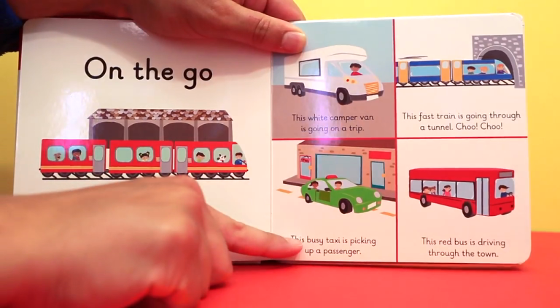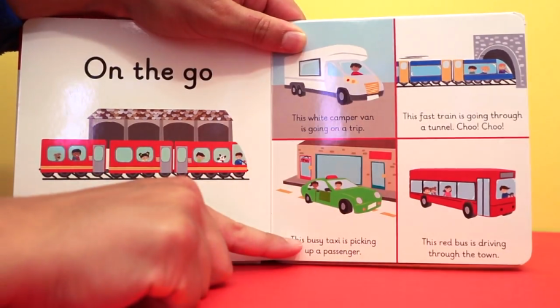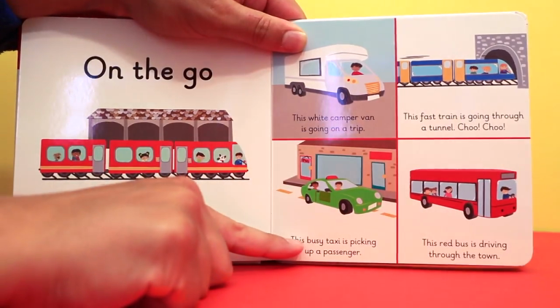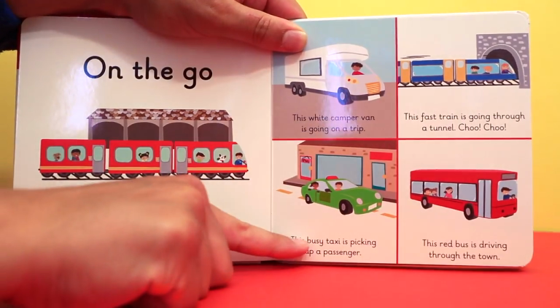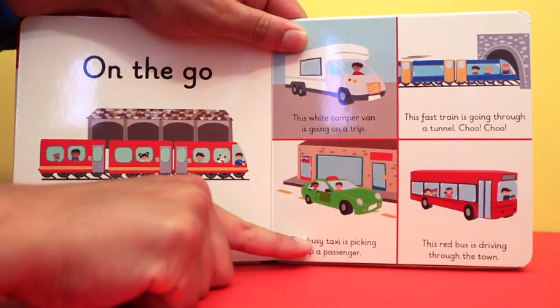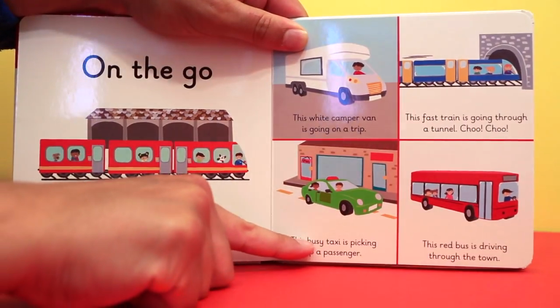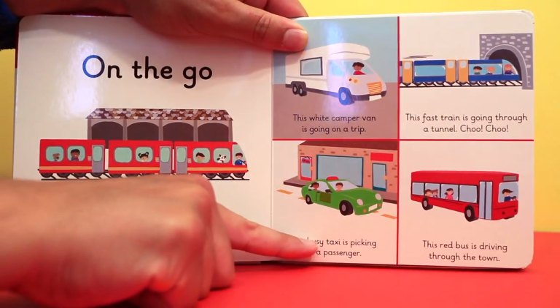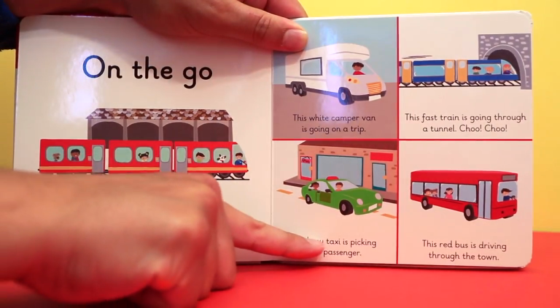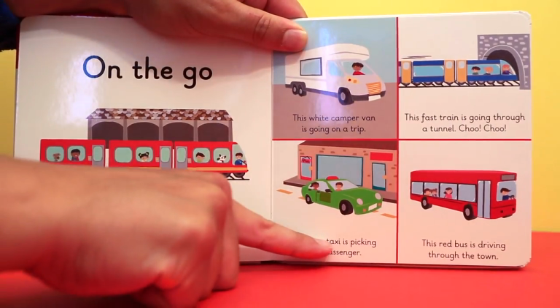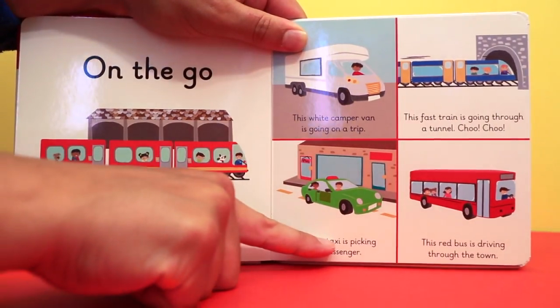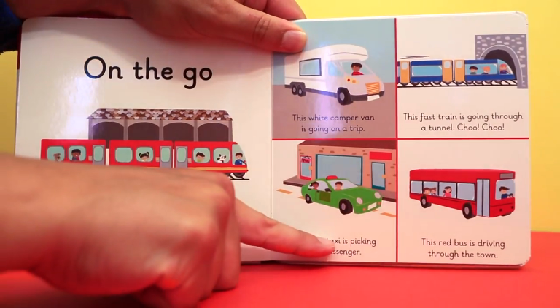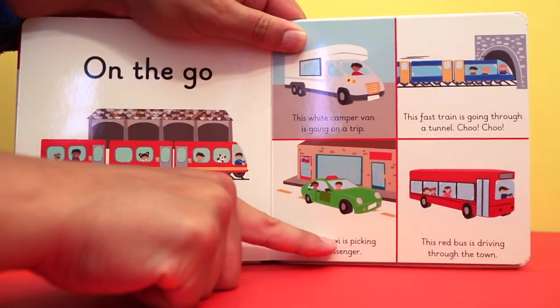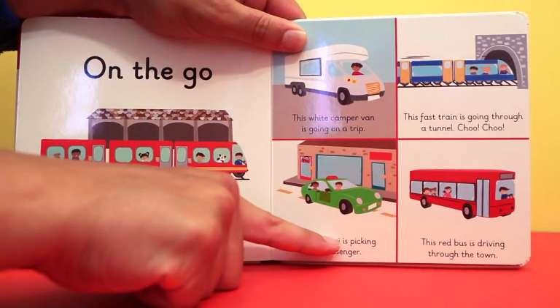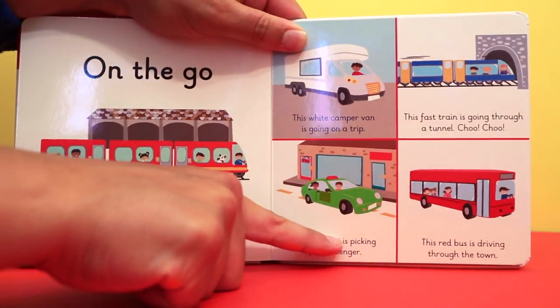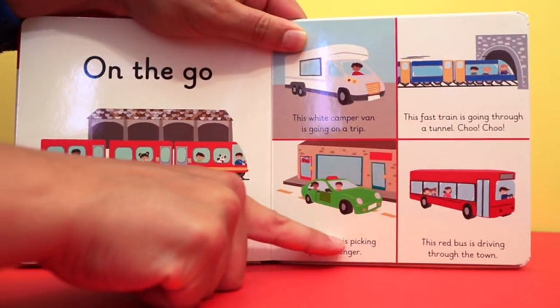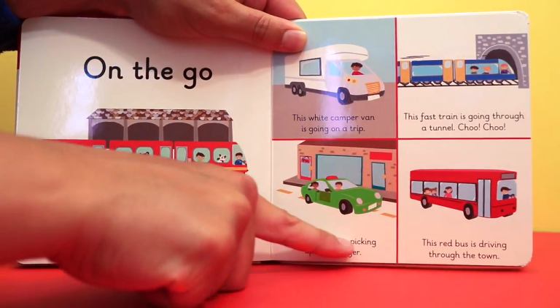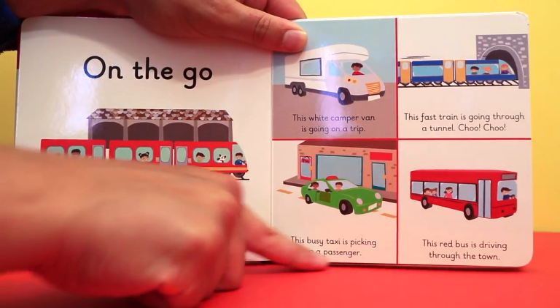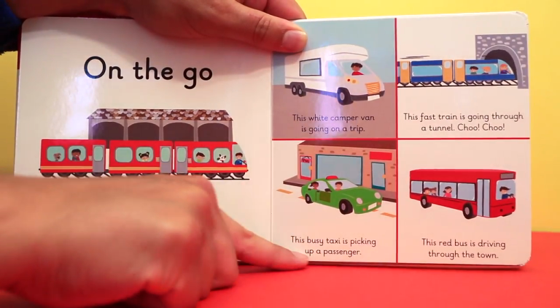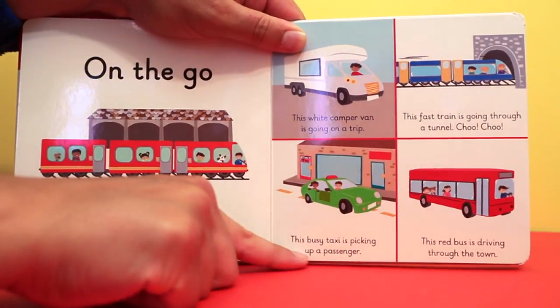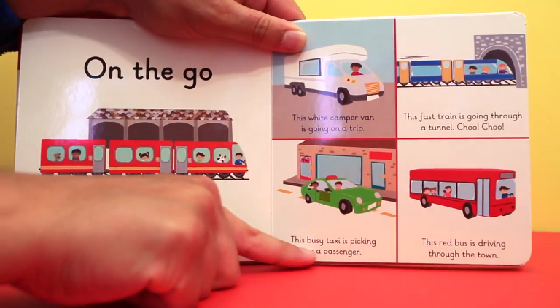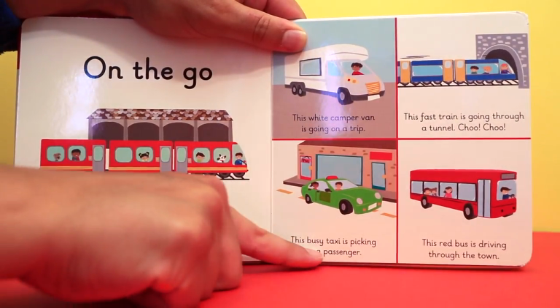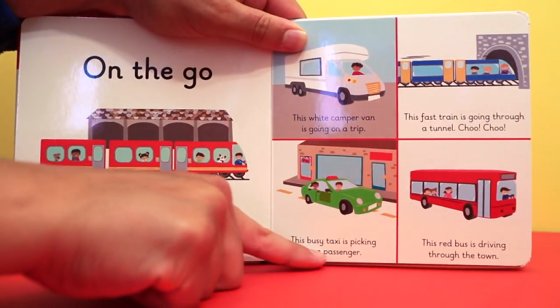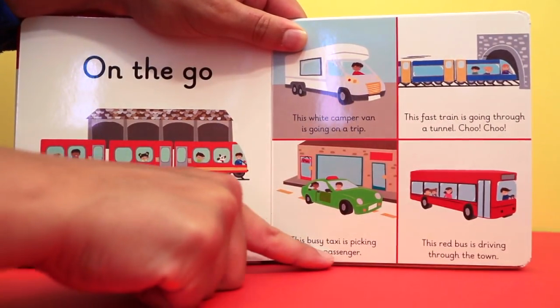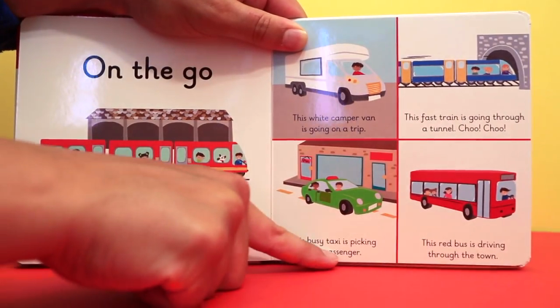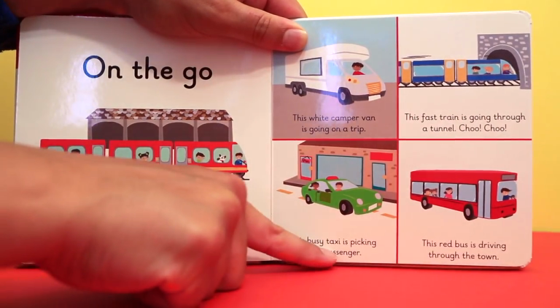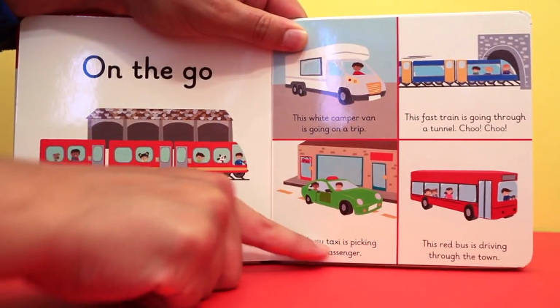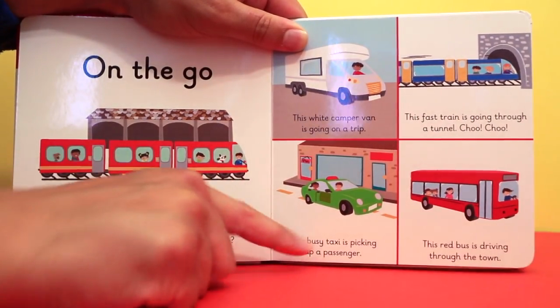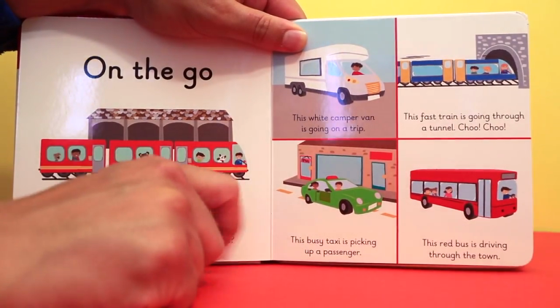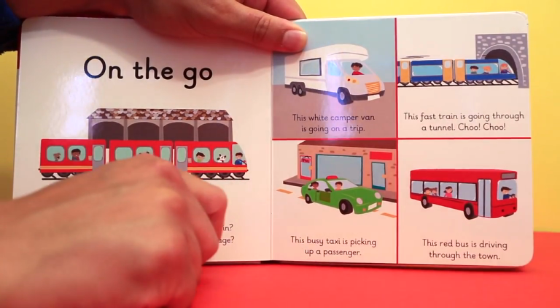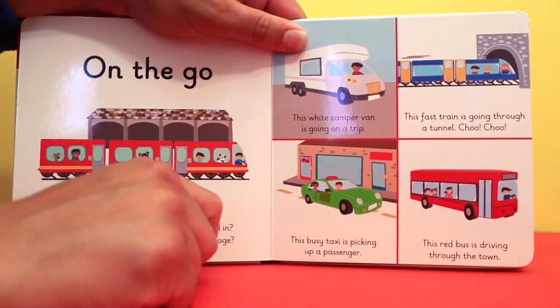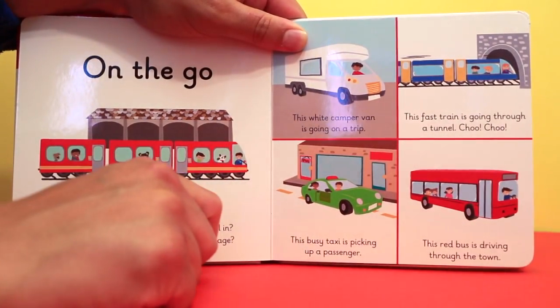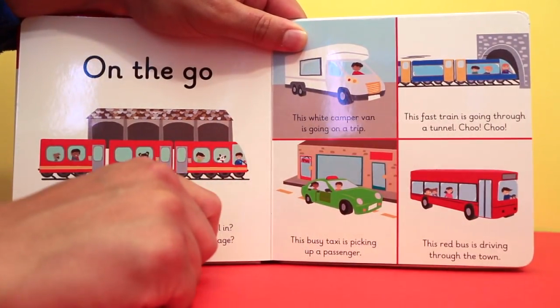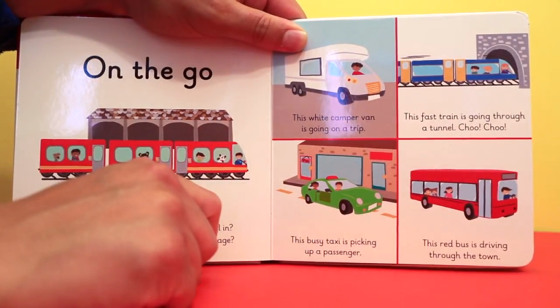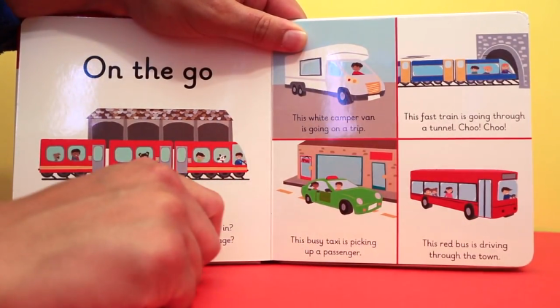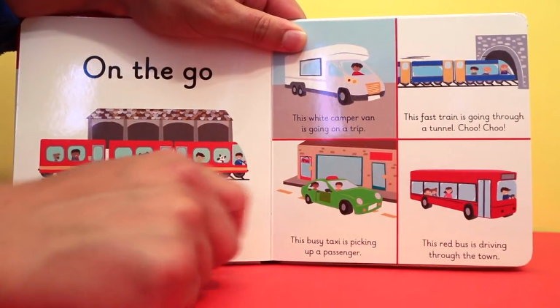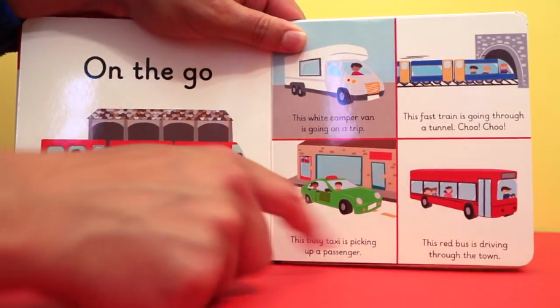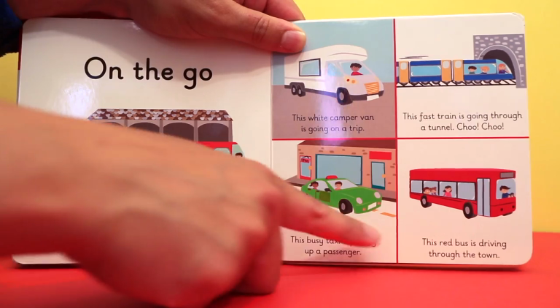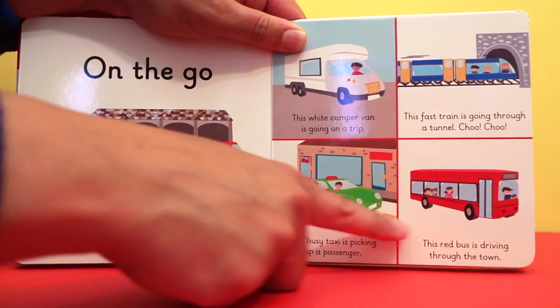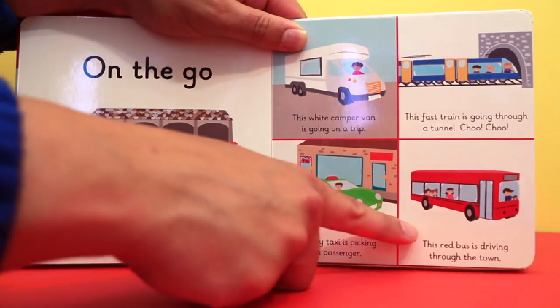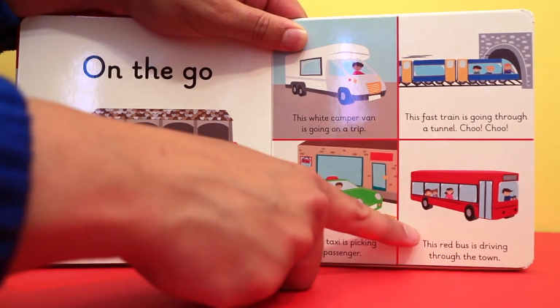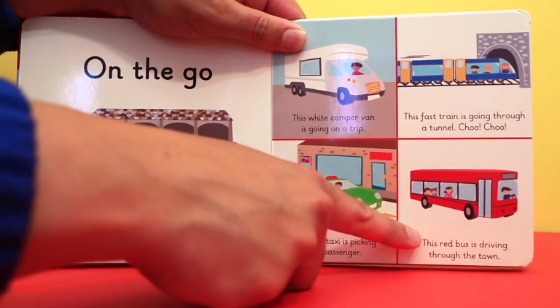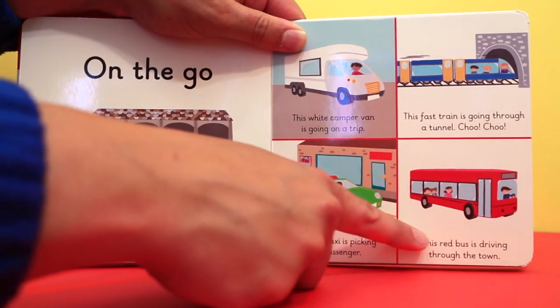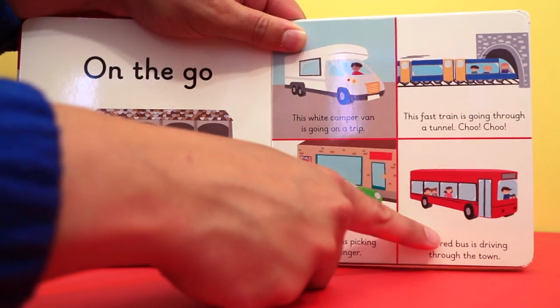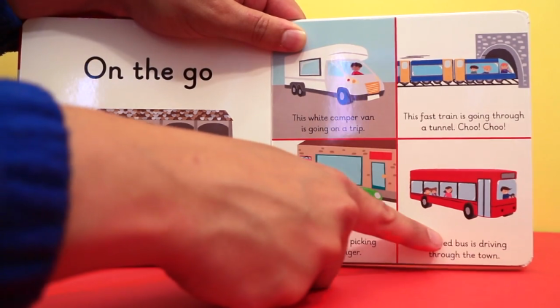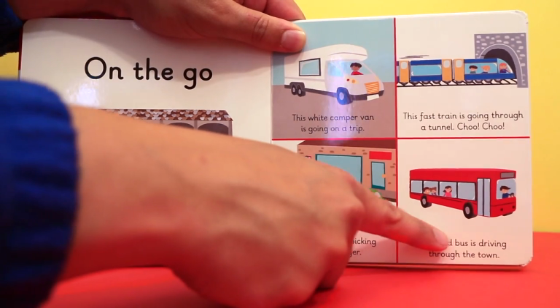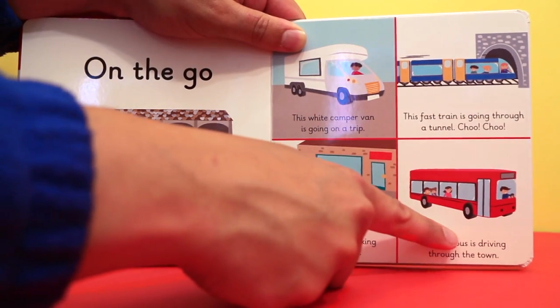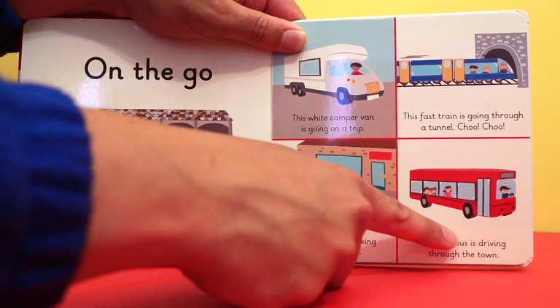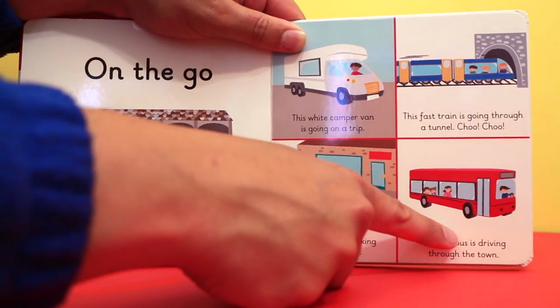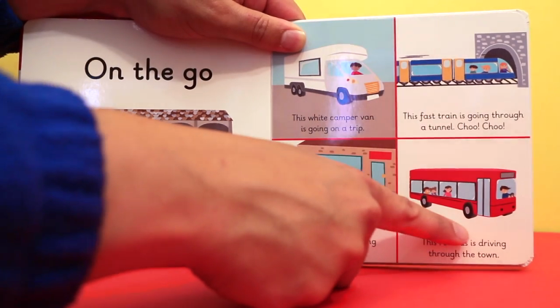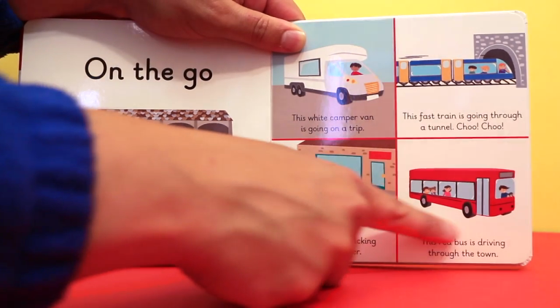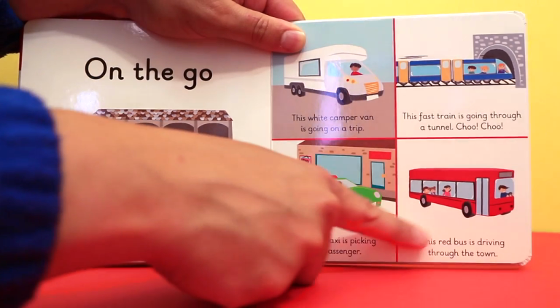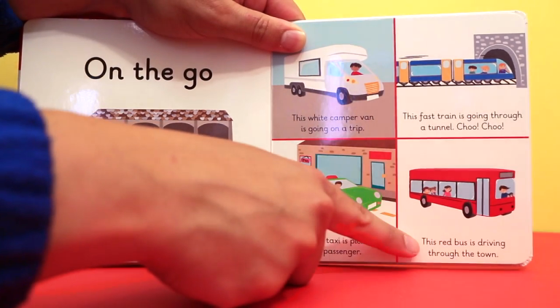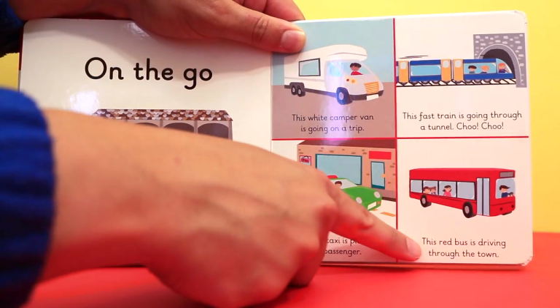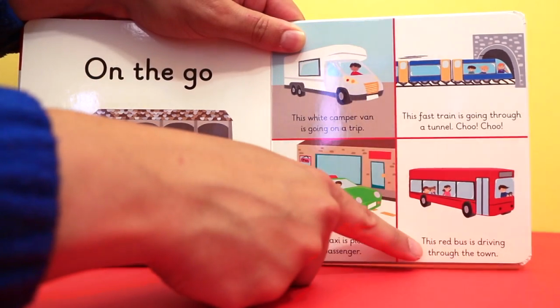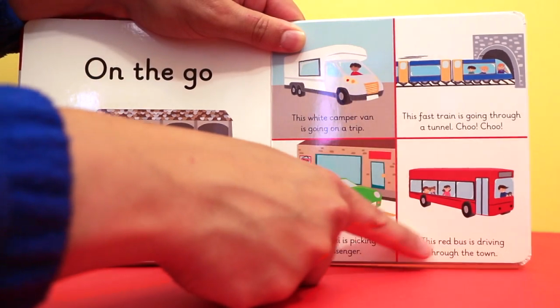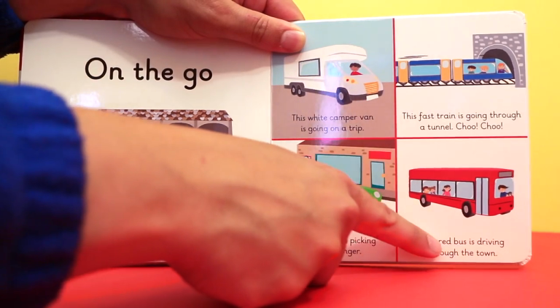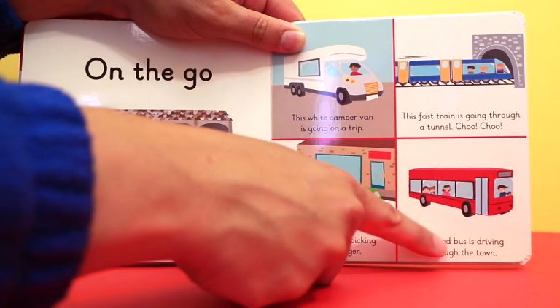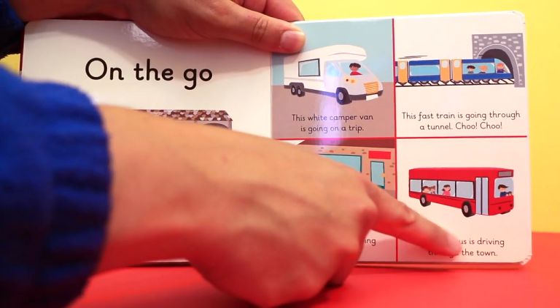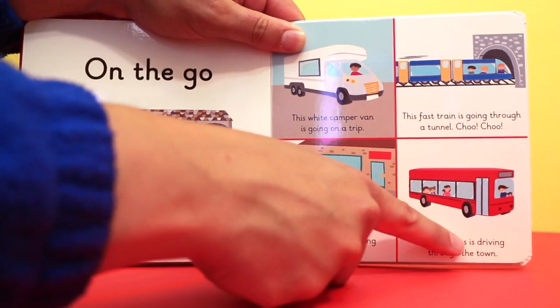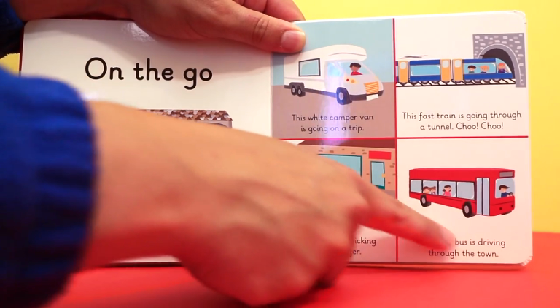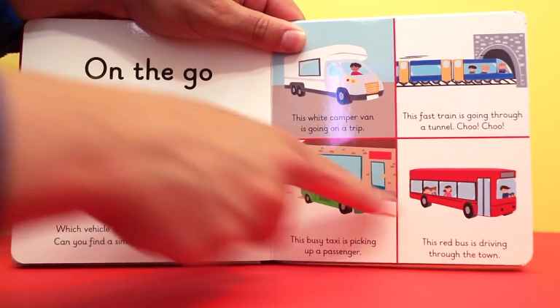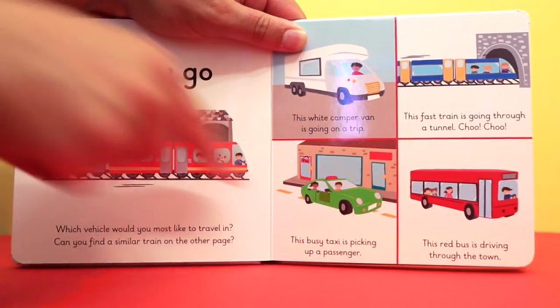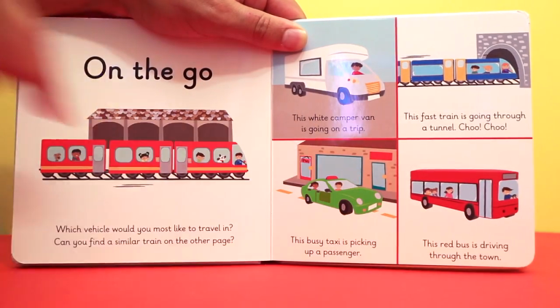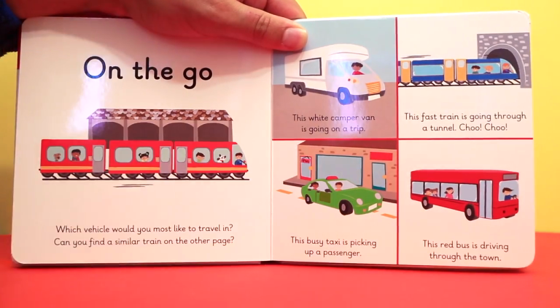This busy taxi is picking up a passenger. This red bus is driving through the town.